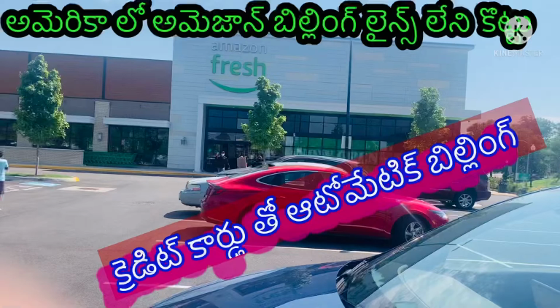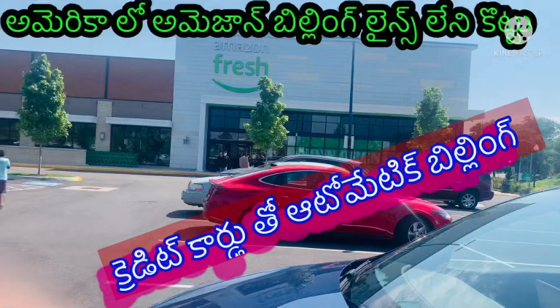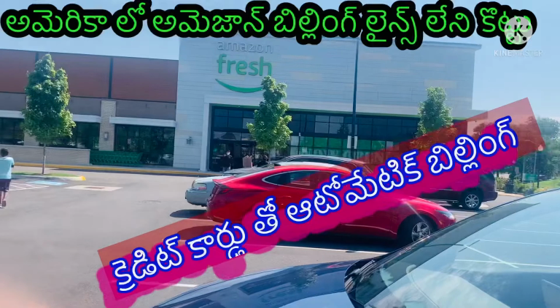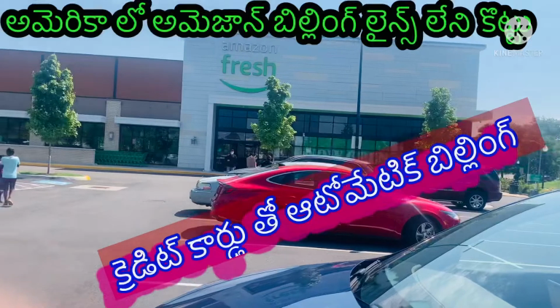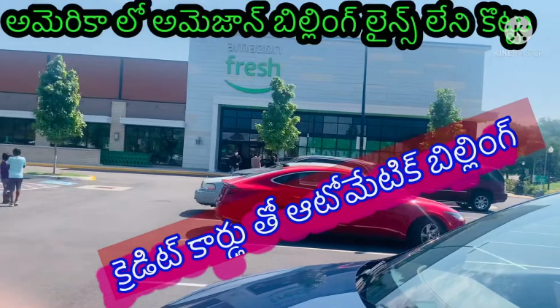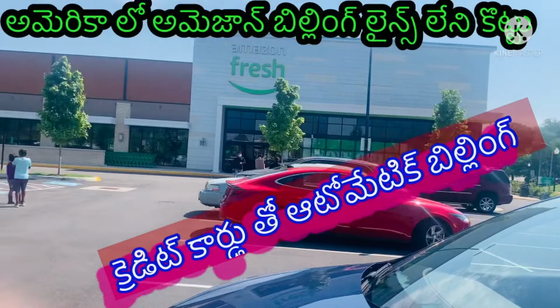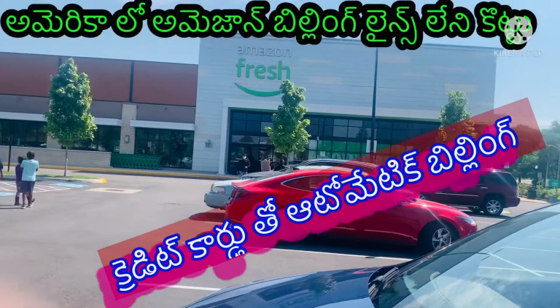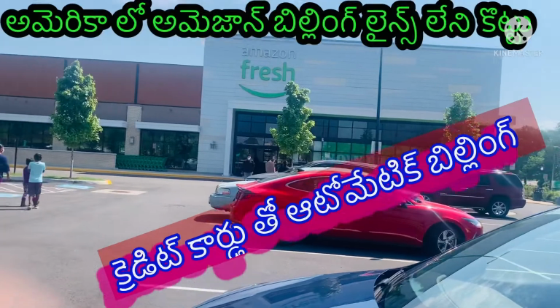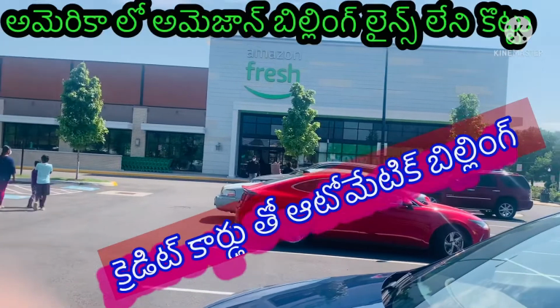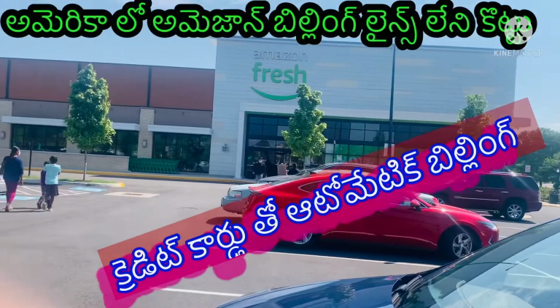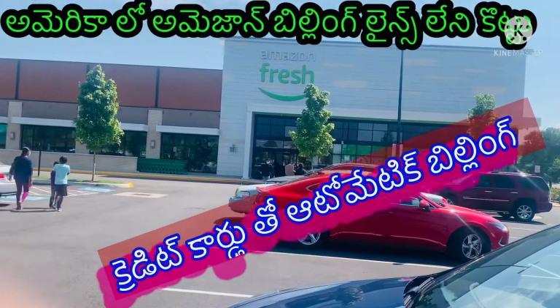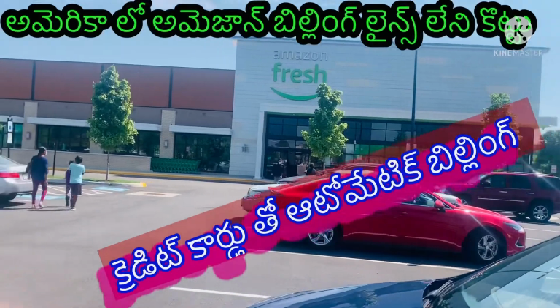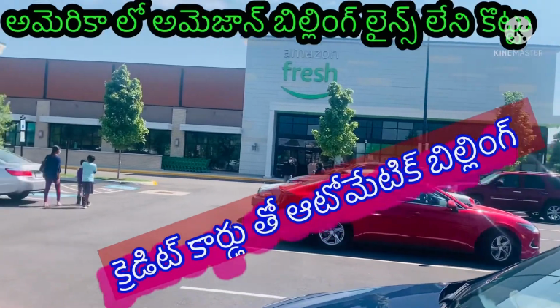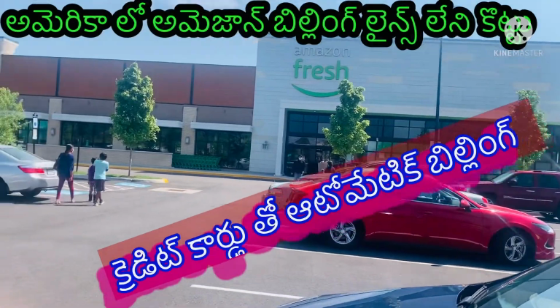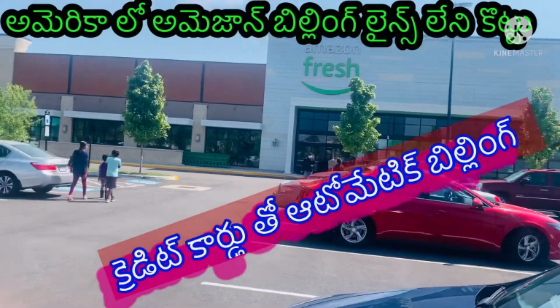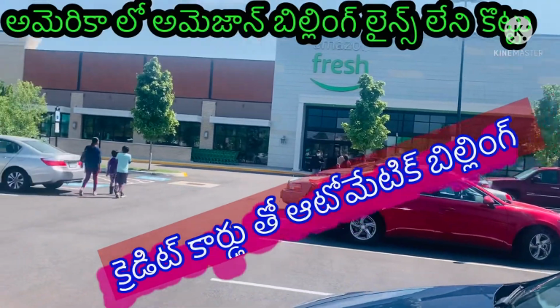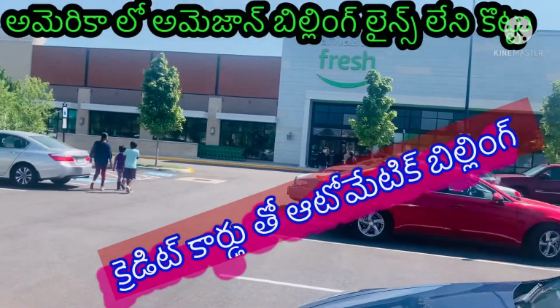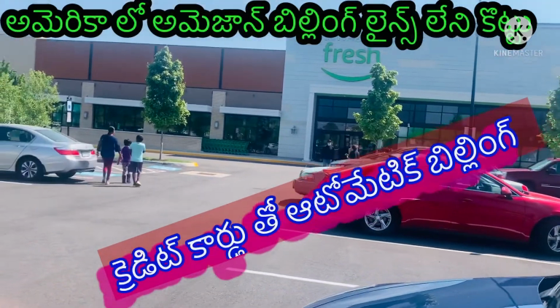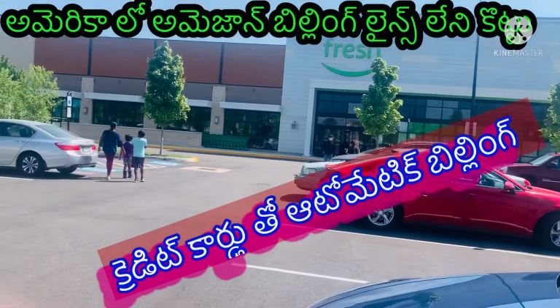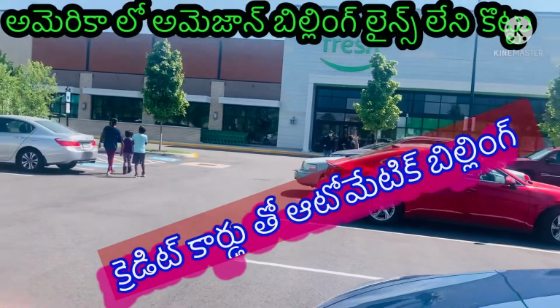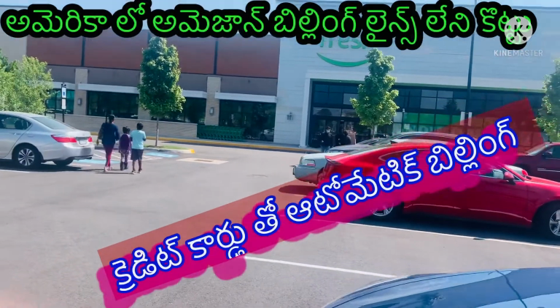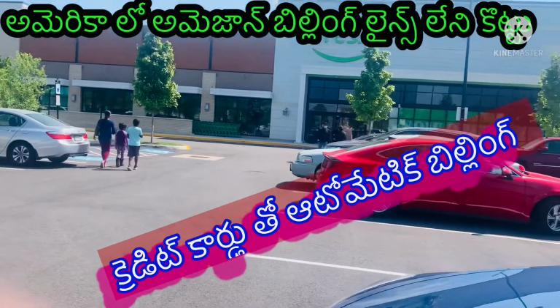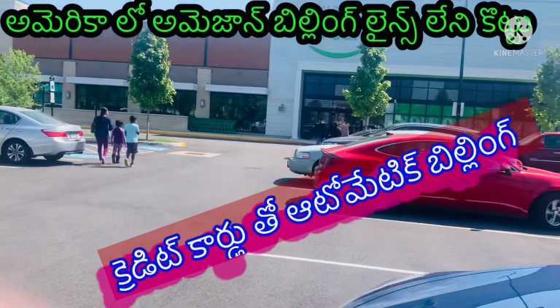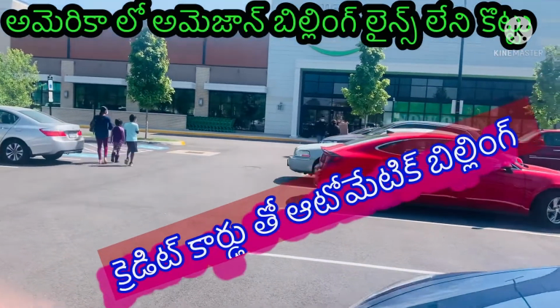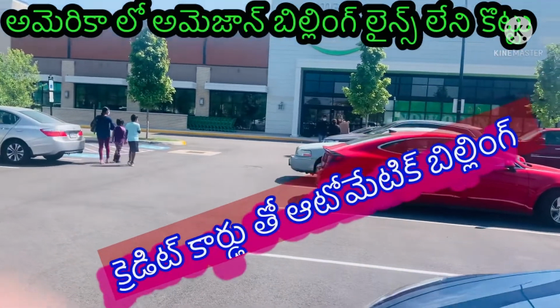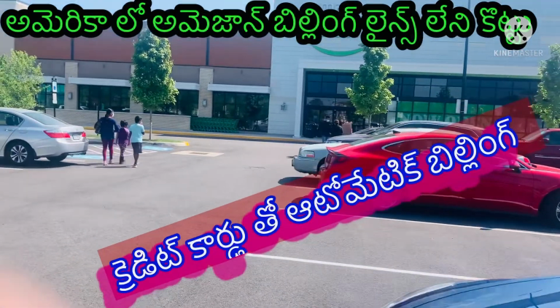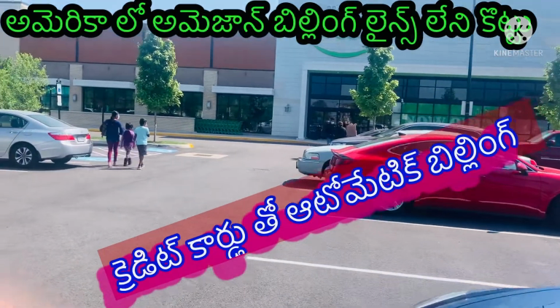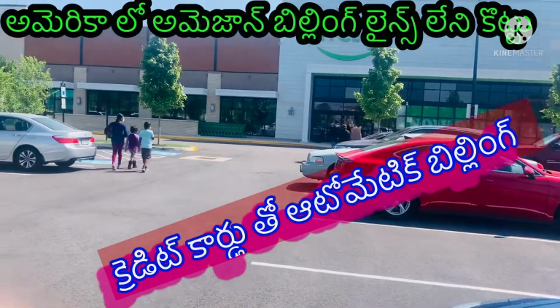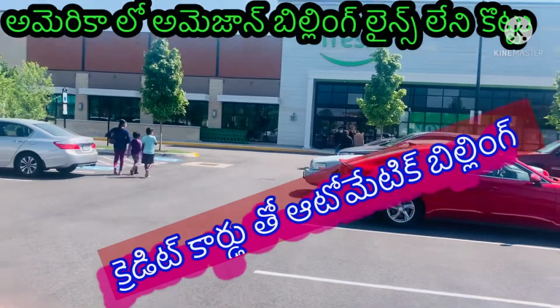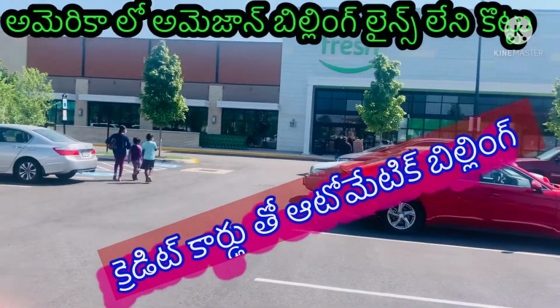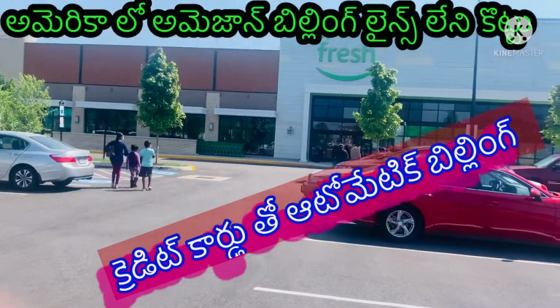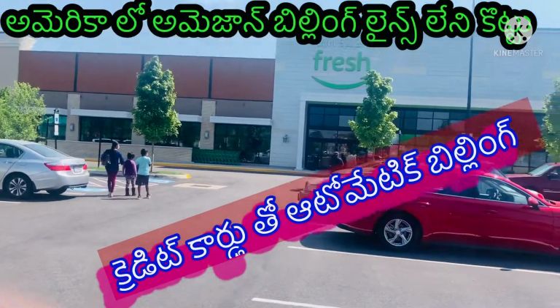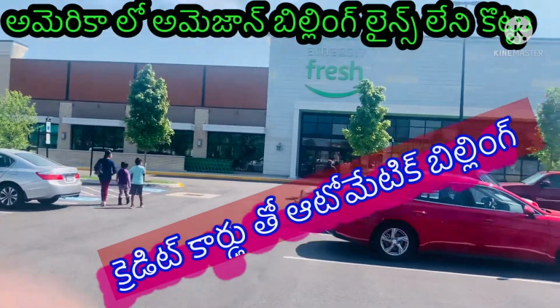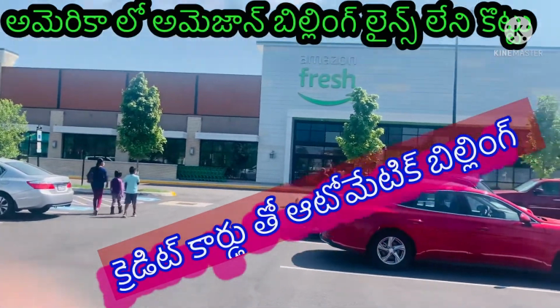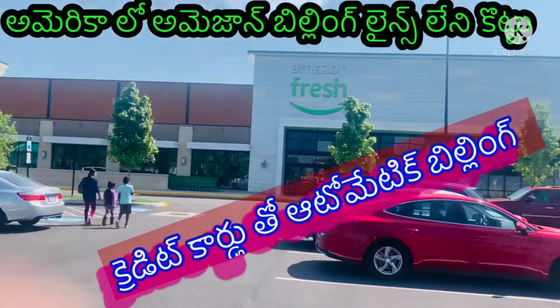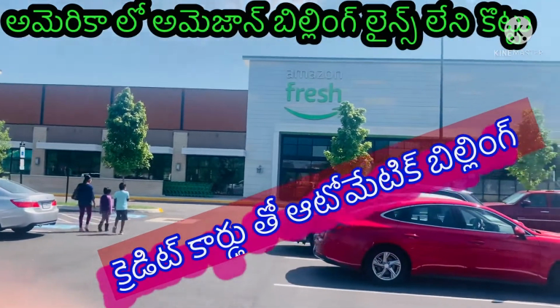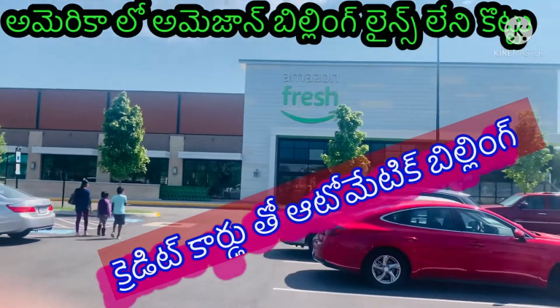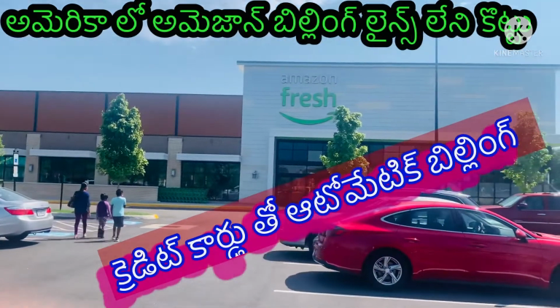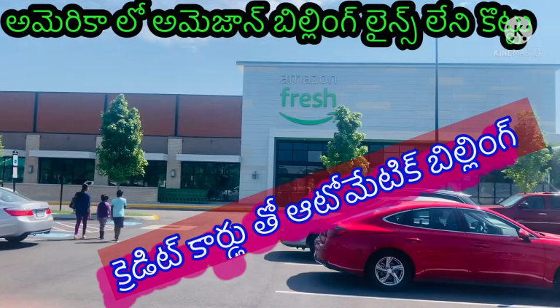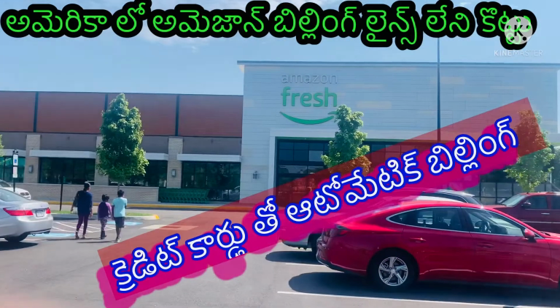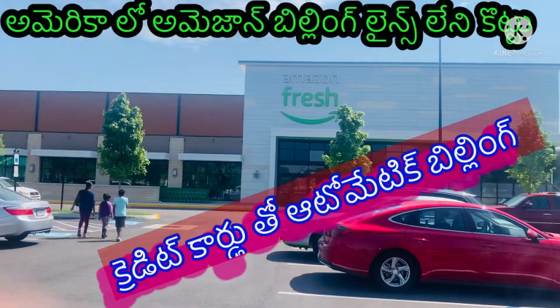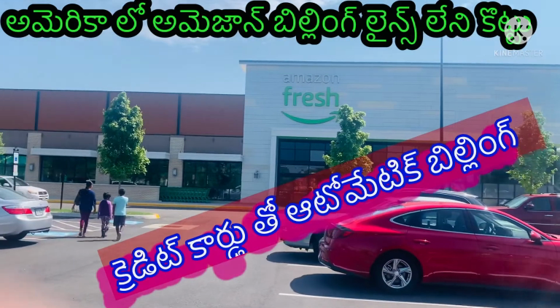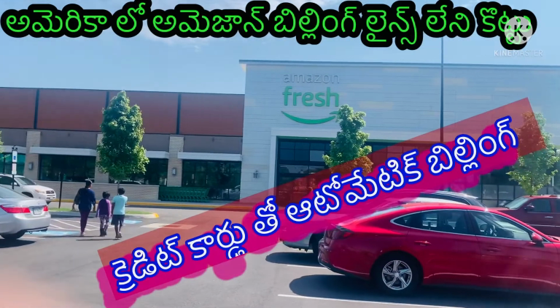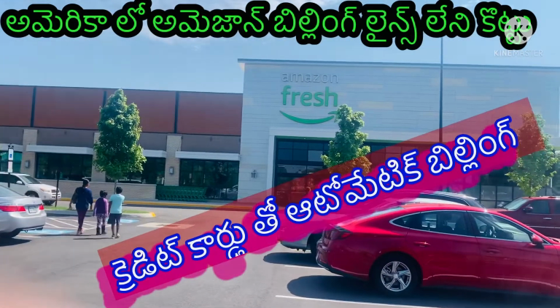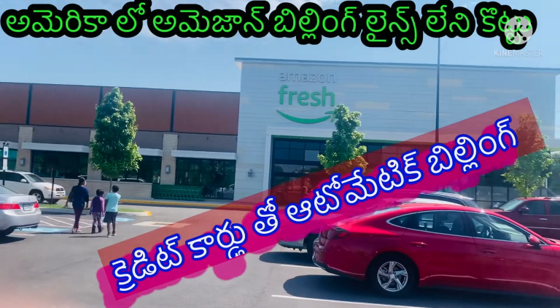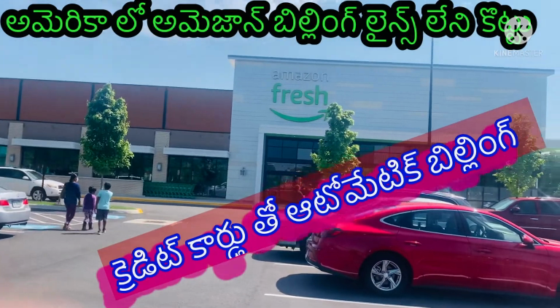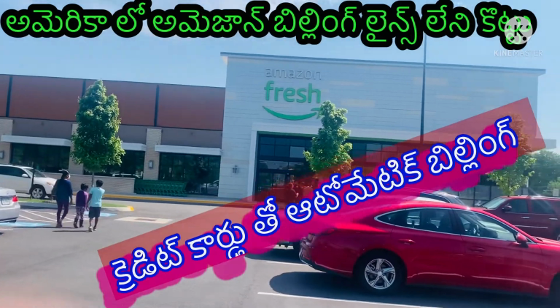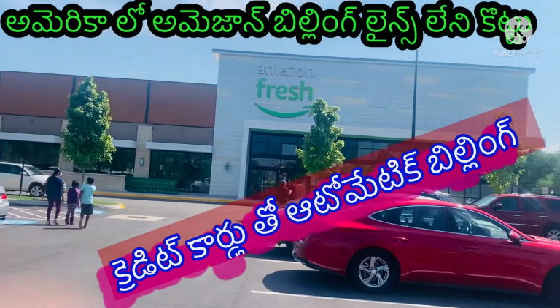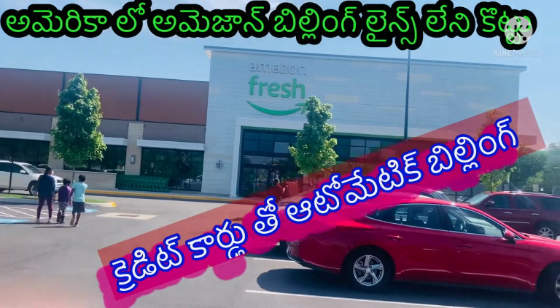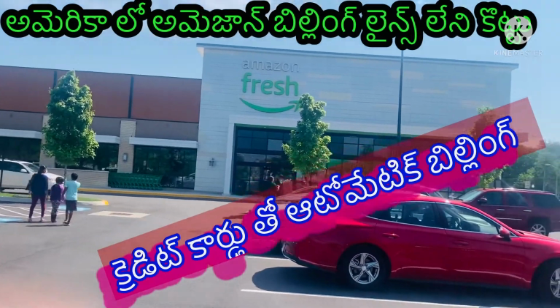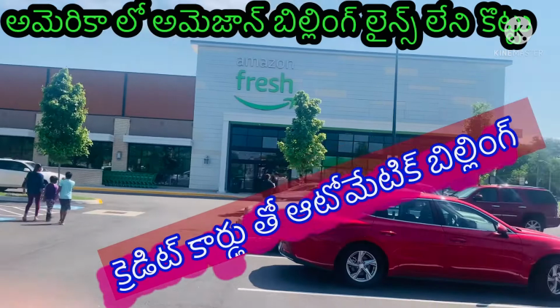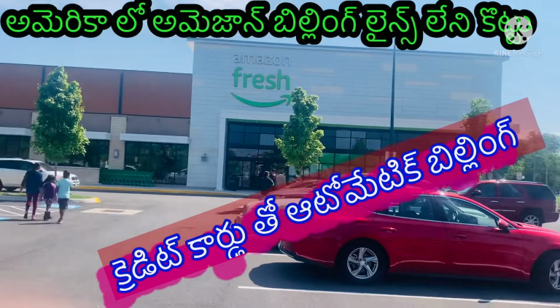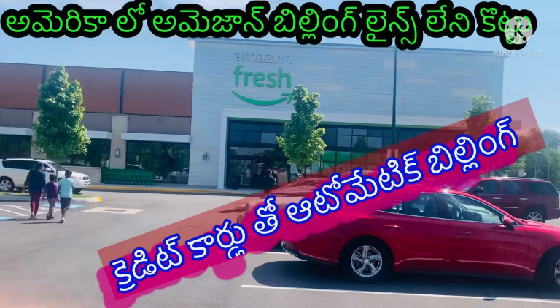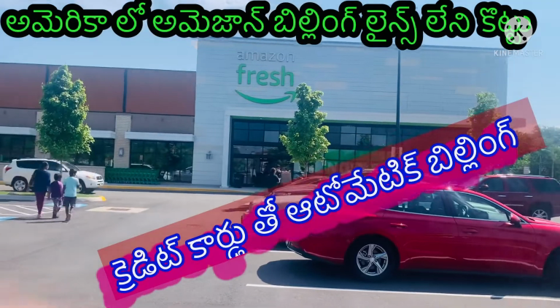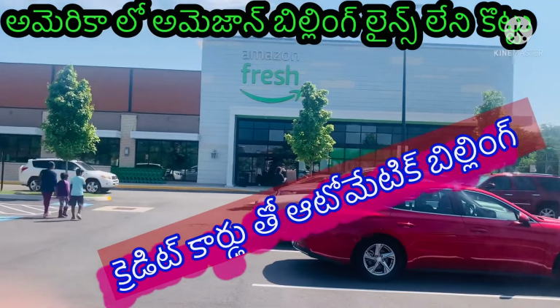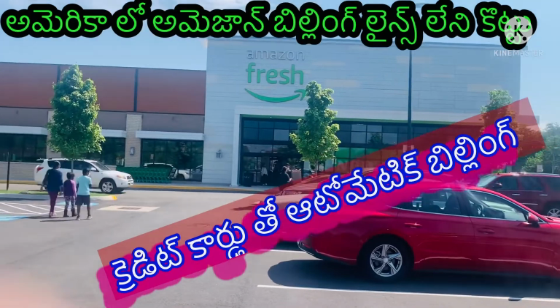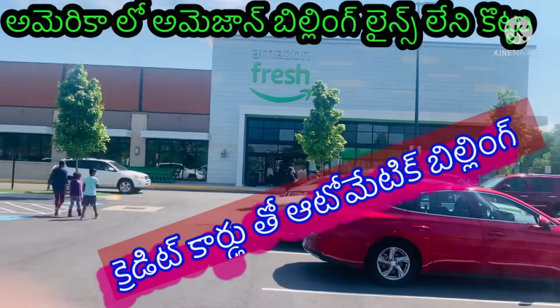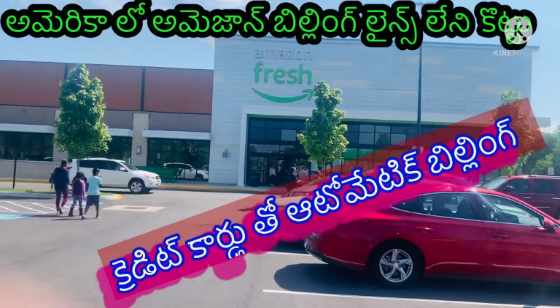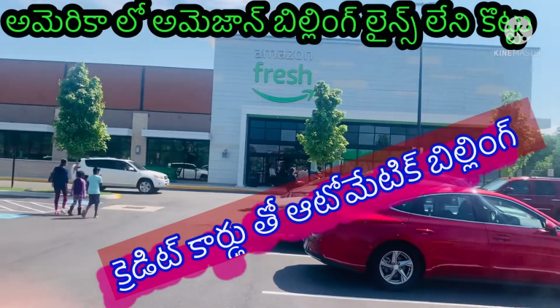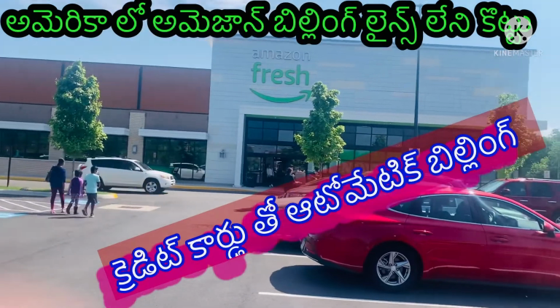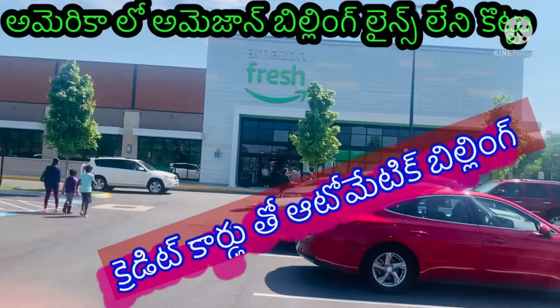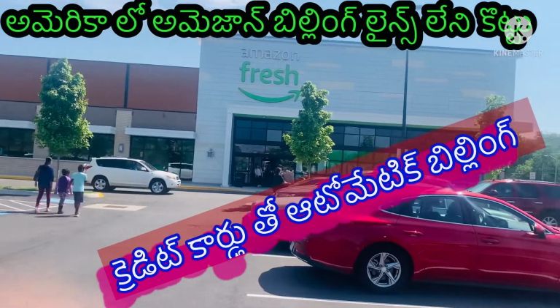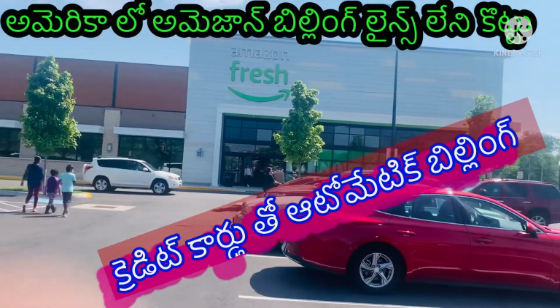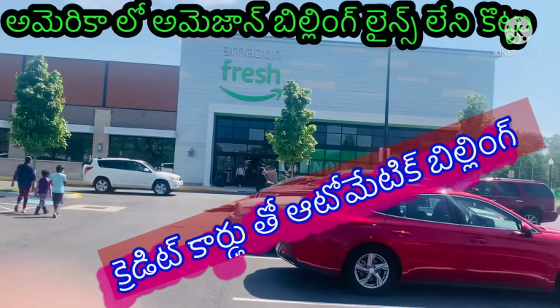Today, we are going to go to an Amazon Fresh store. Fresh food. Let's go.